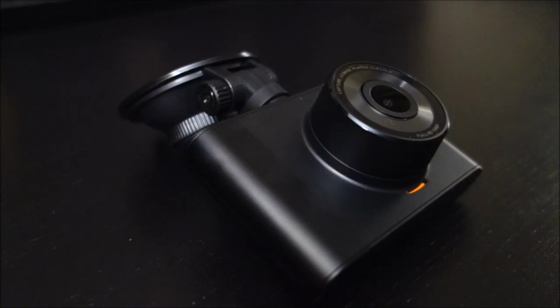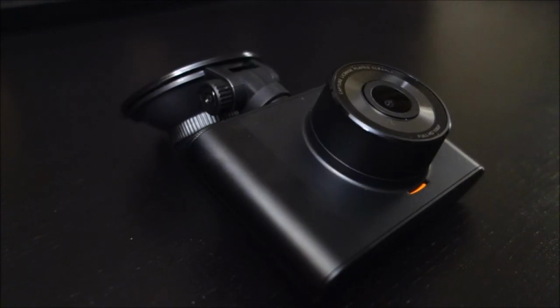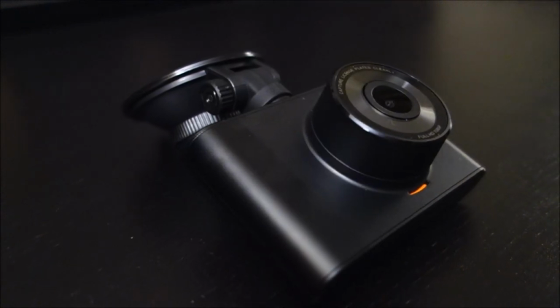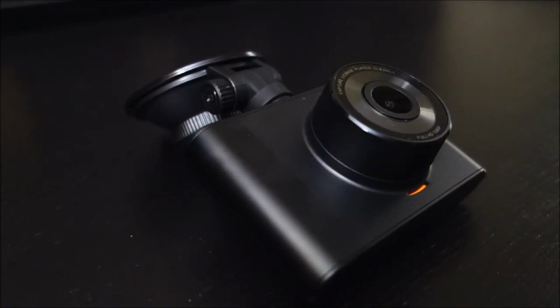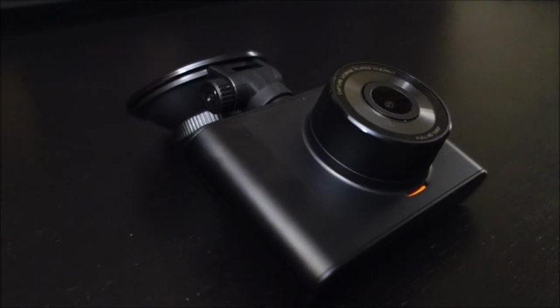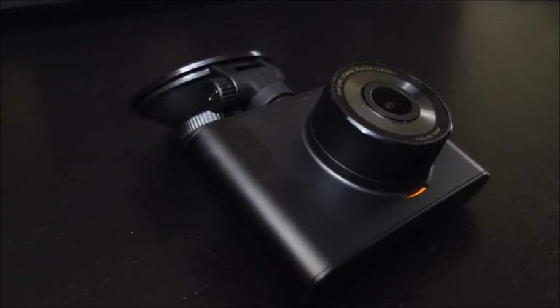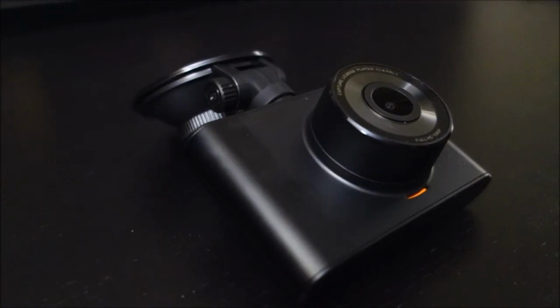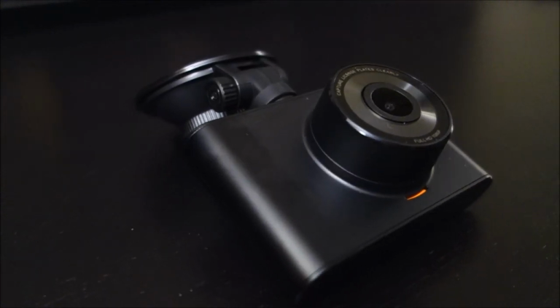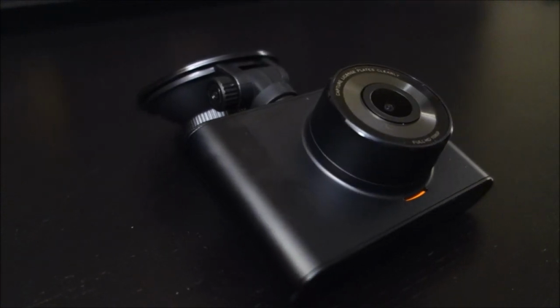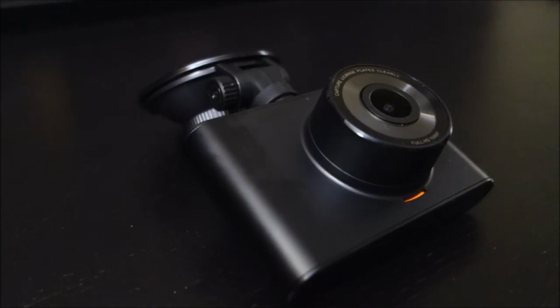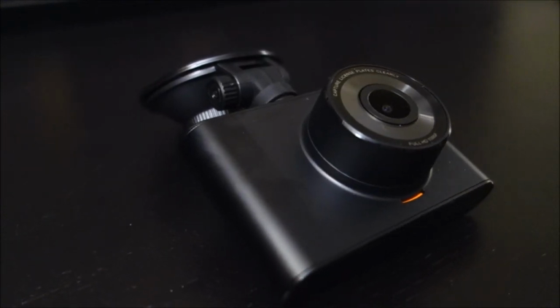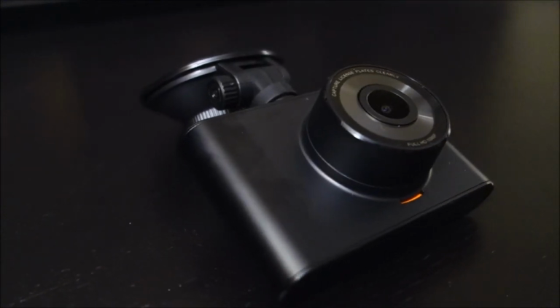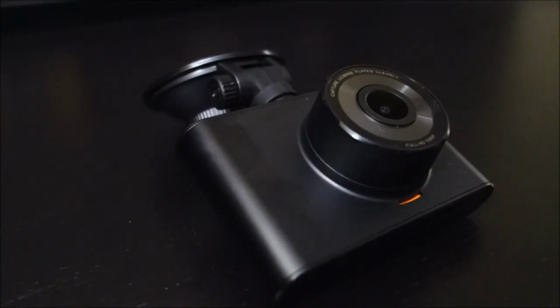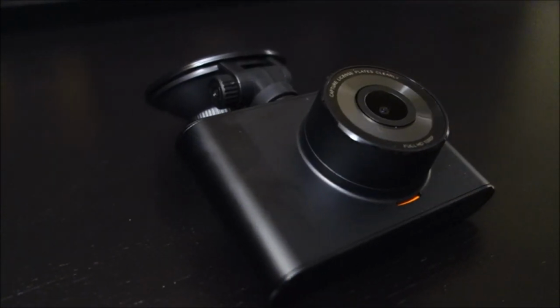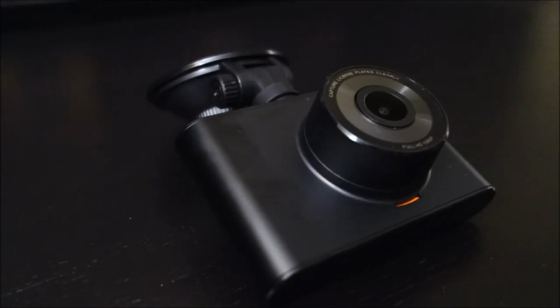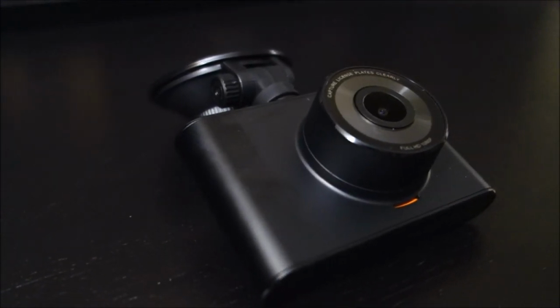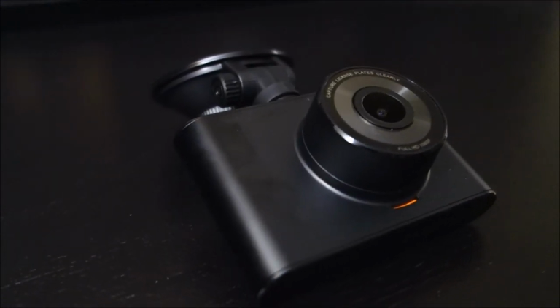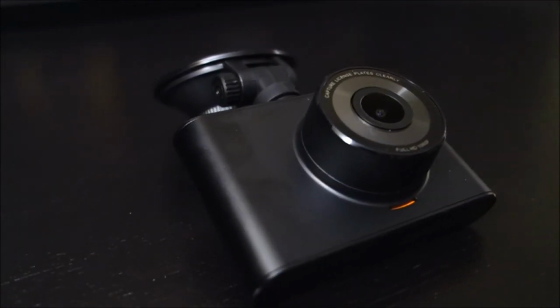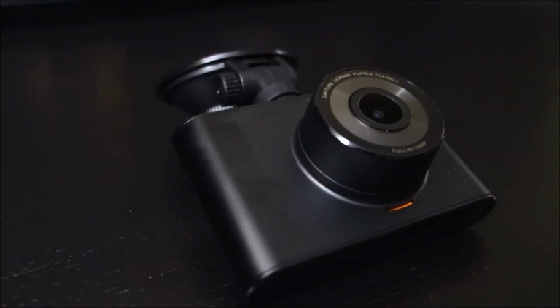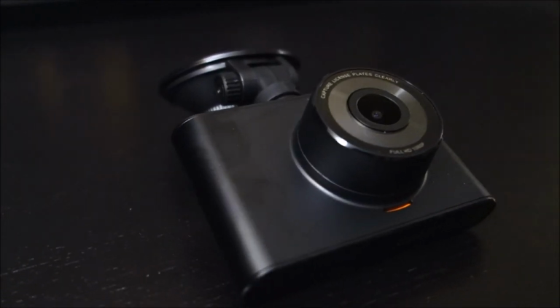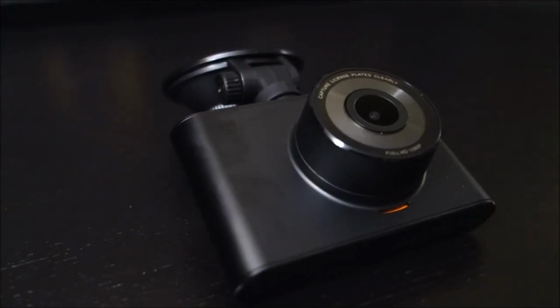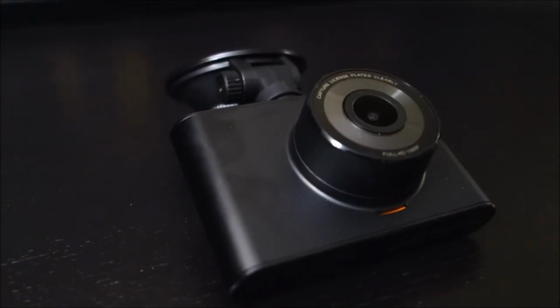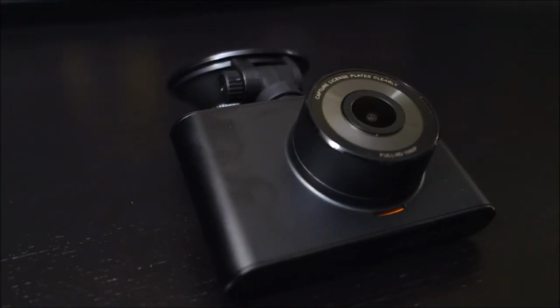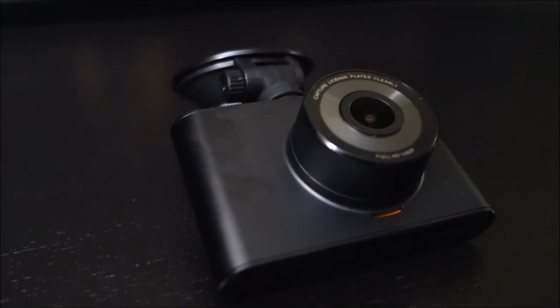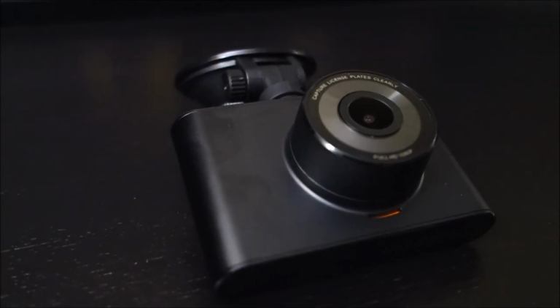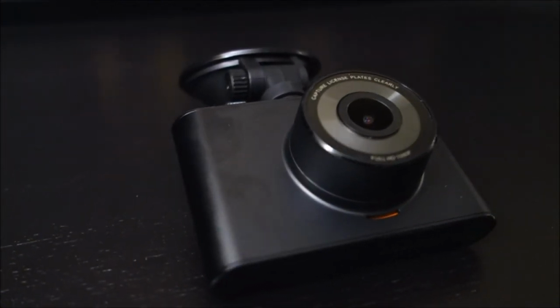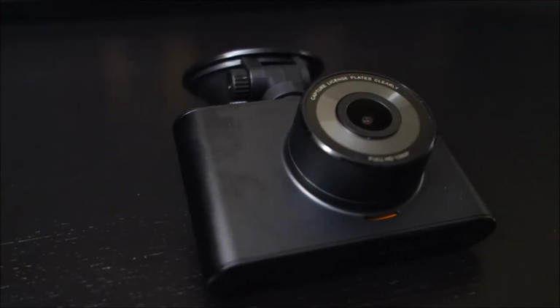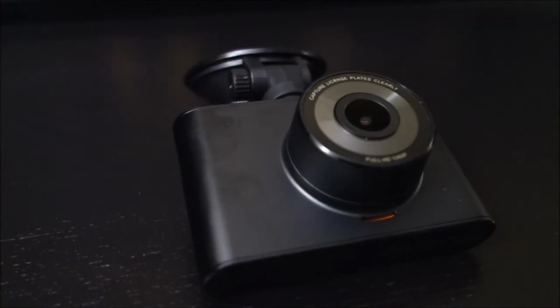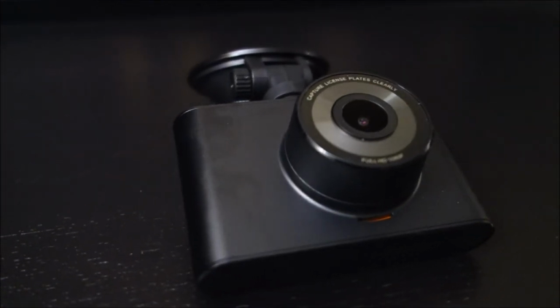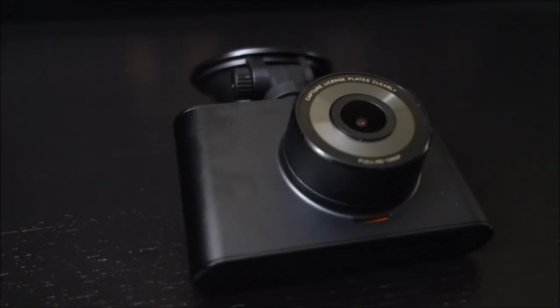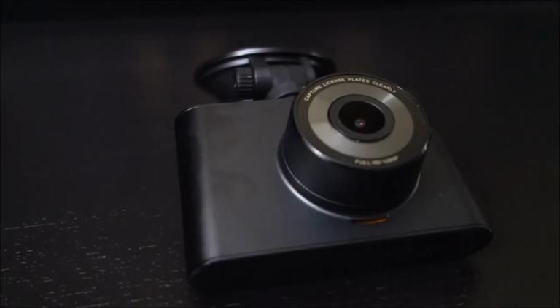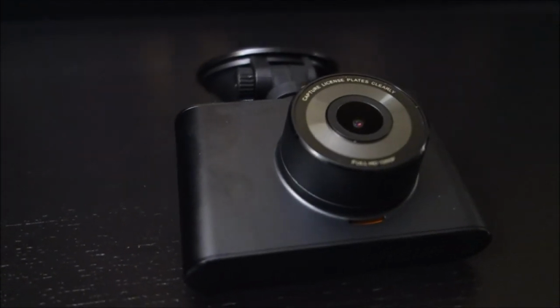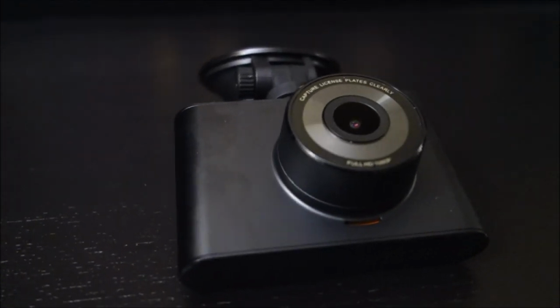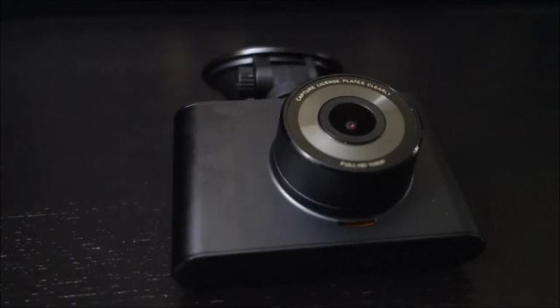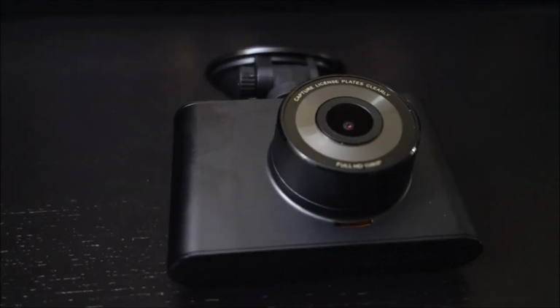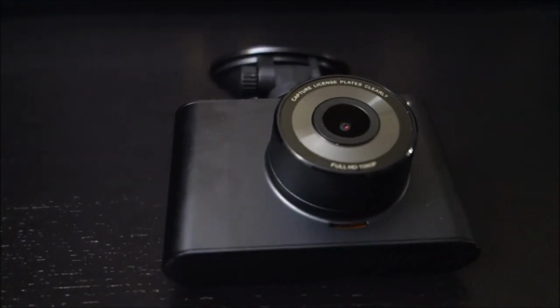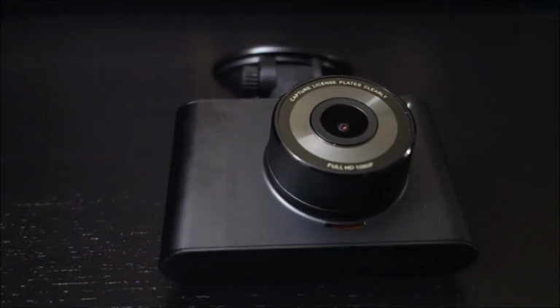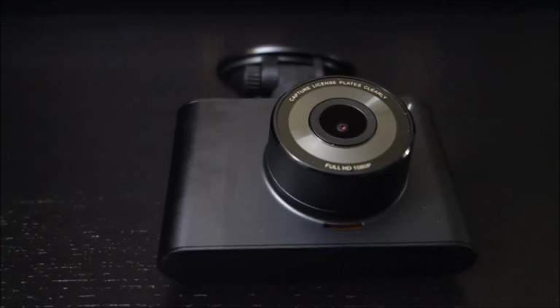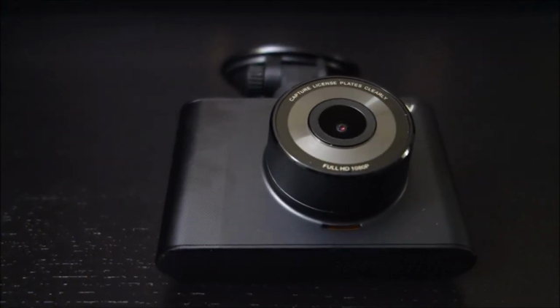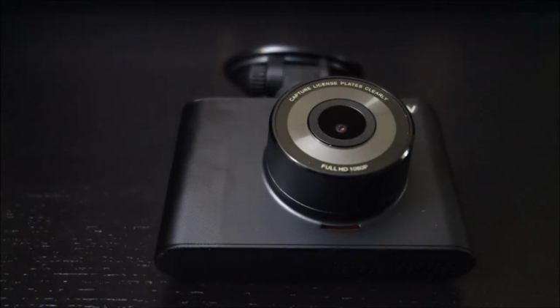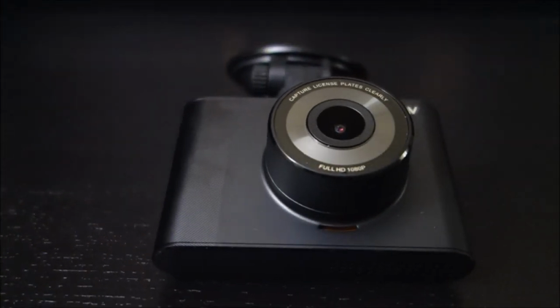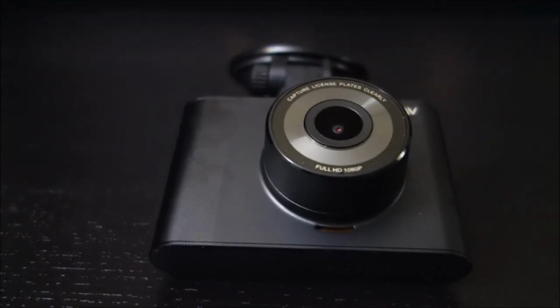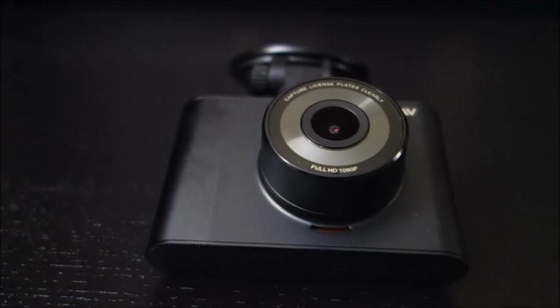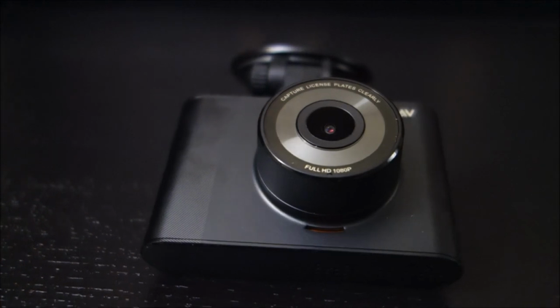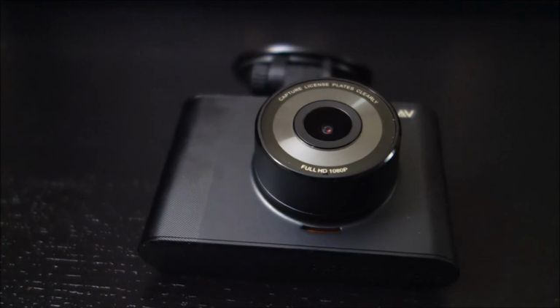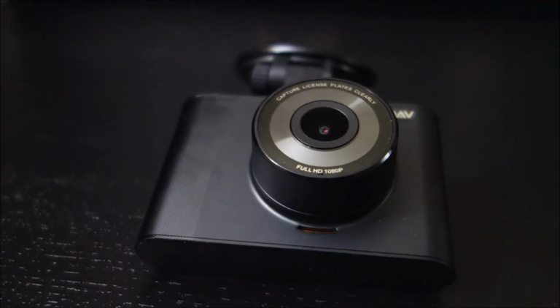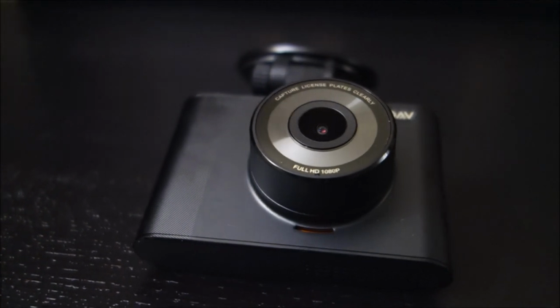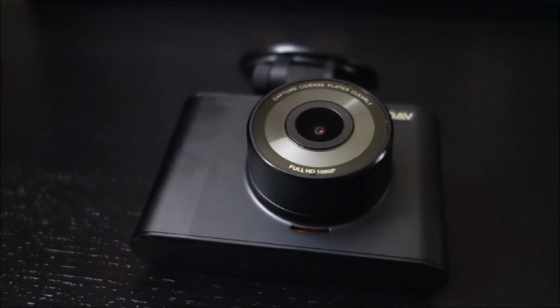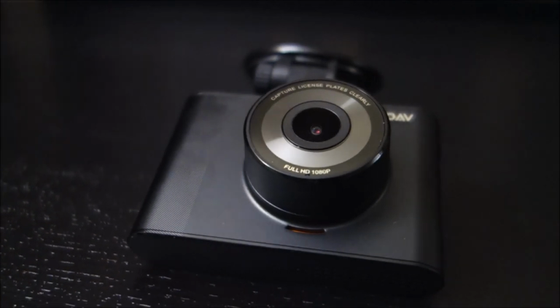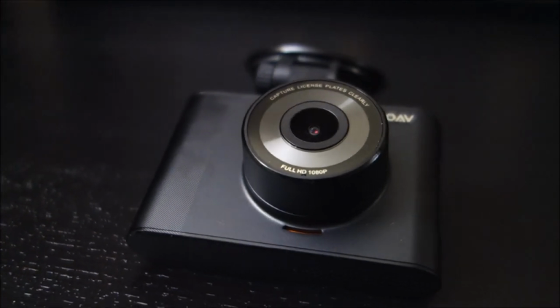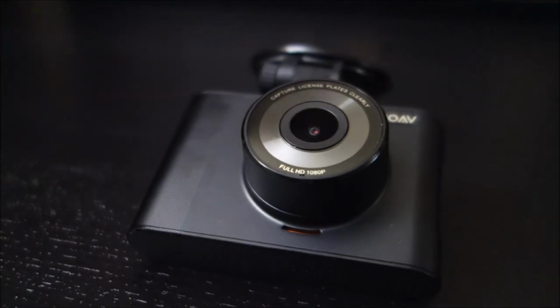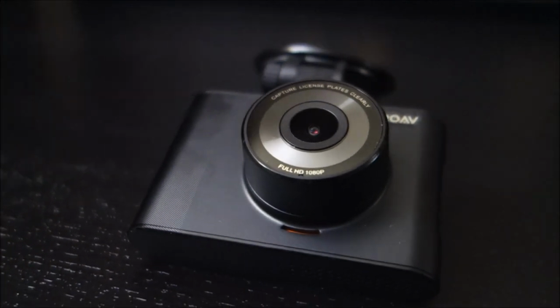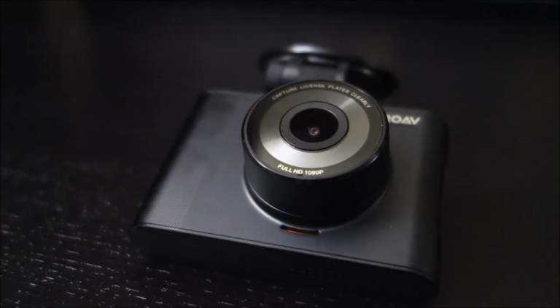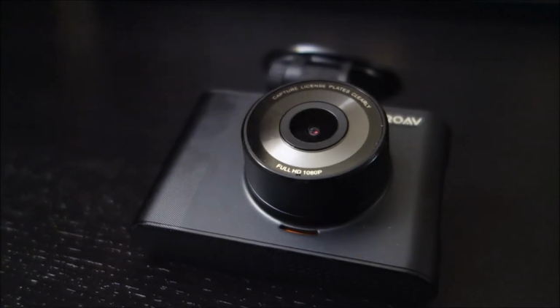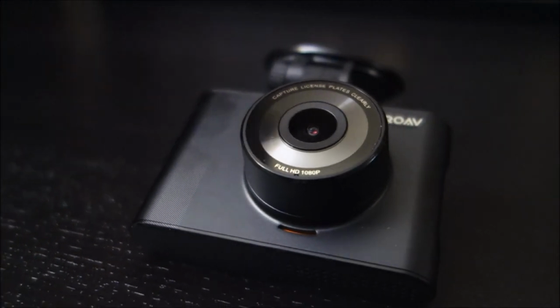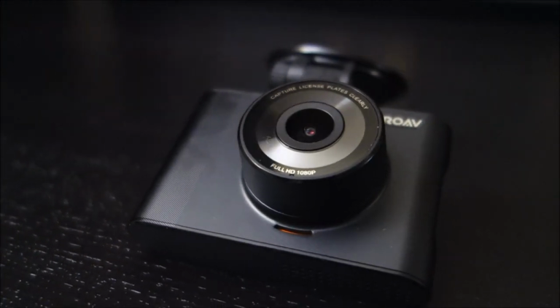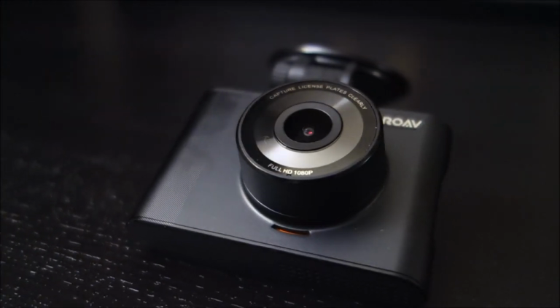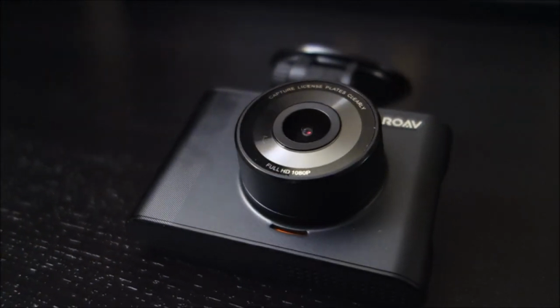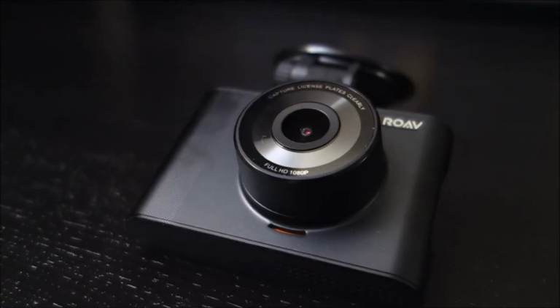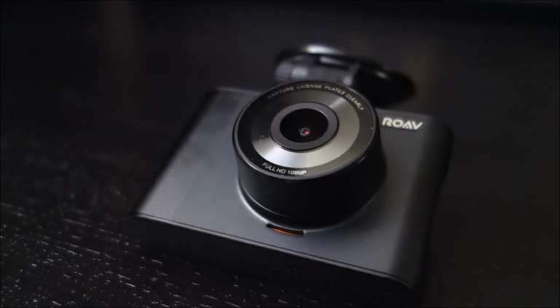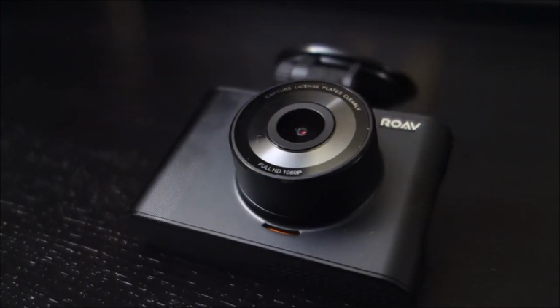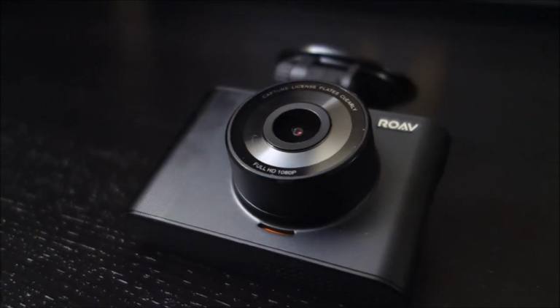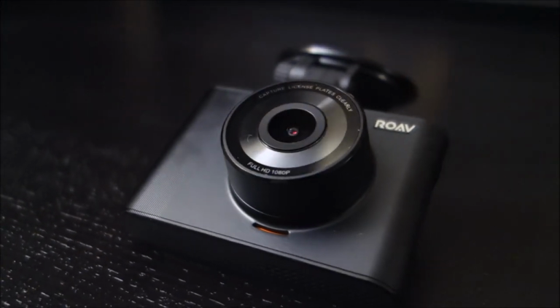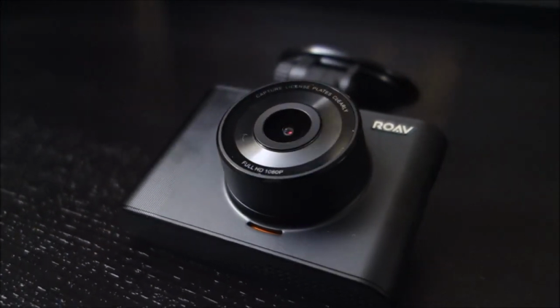Hey guys, this is John from US Dash Camera and today I've got a review on the Anker Rove A1 Dash Camera.